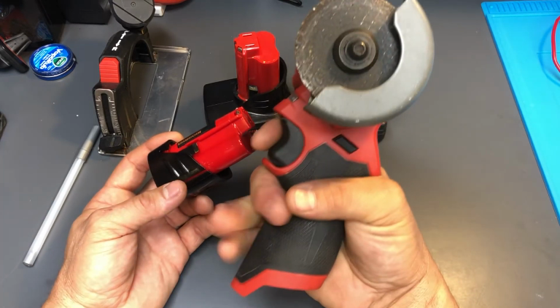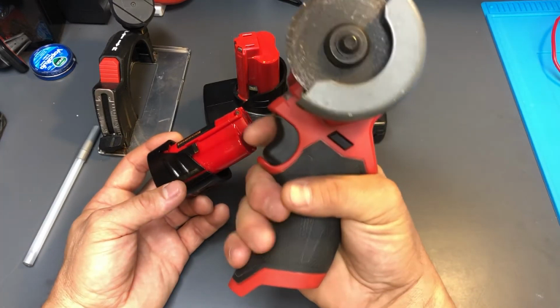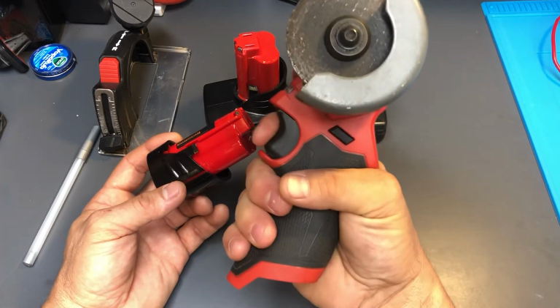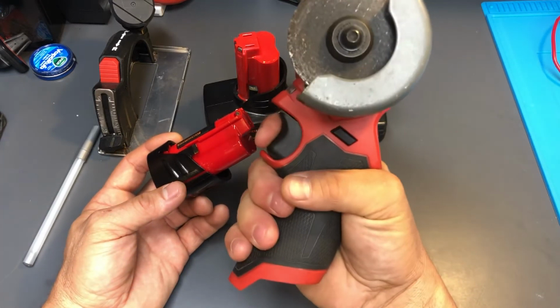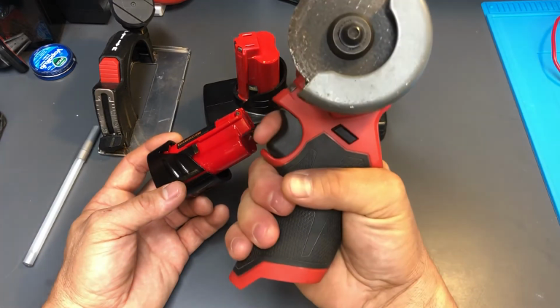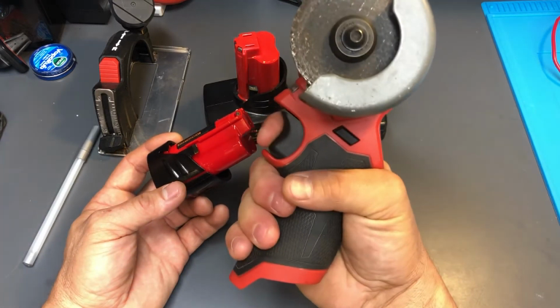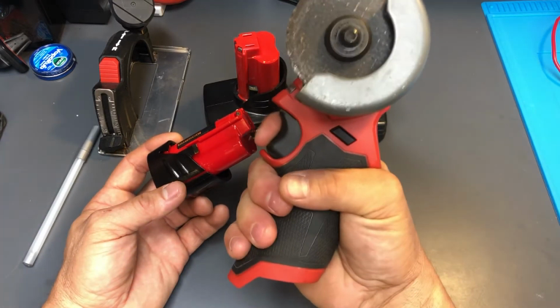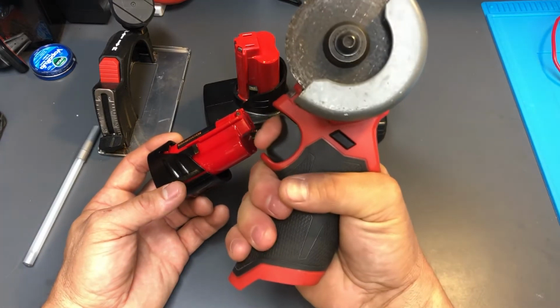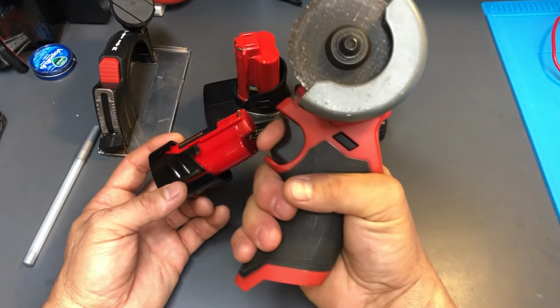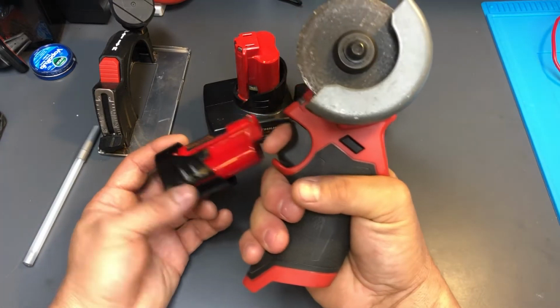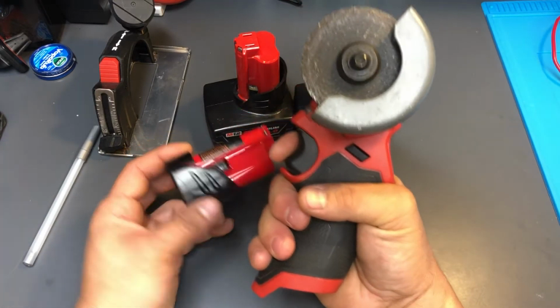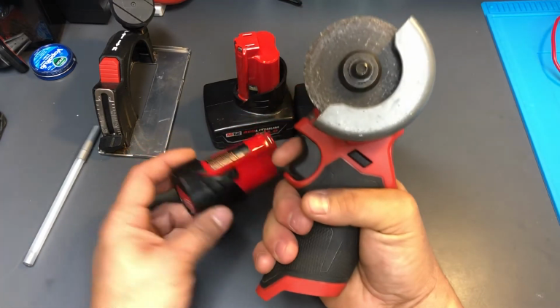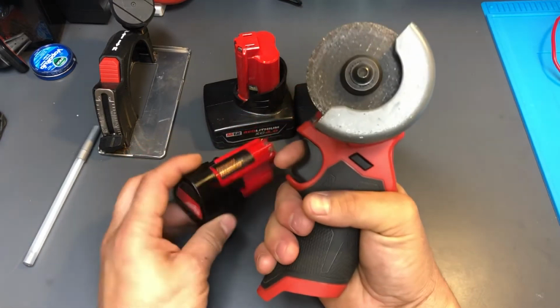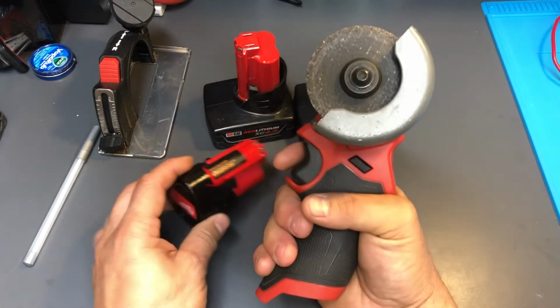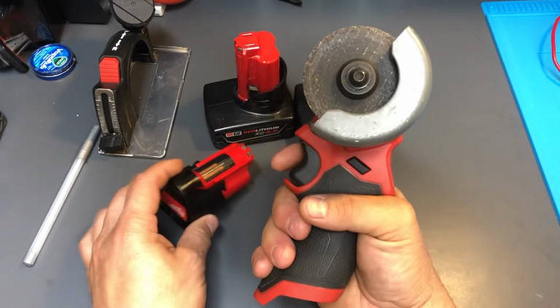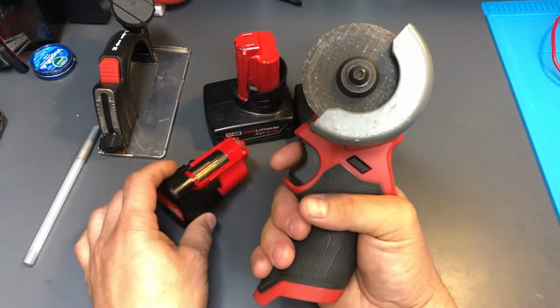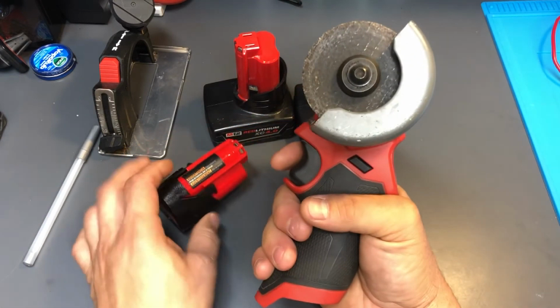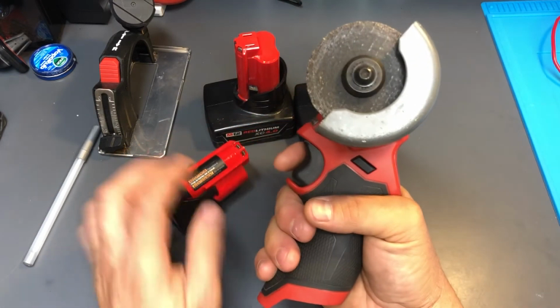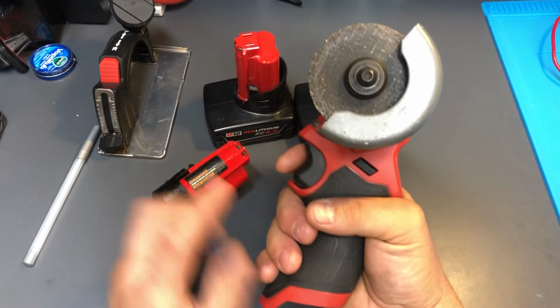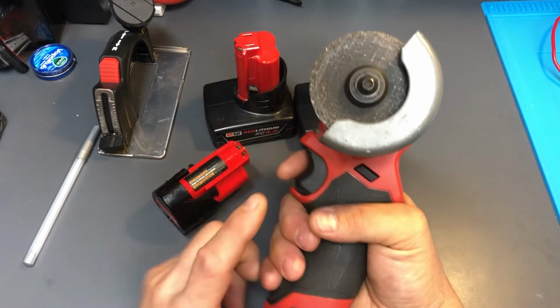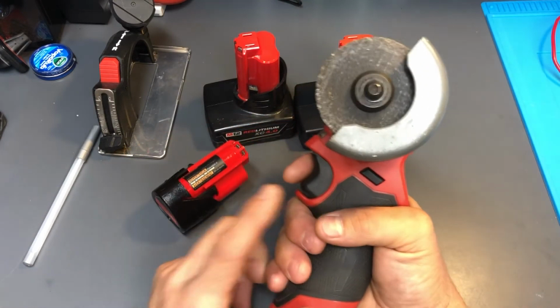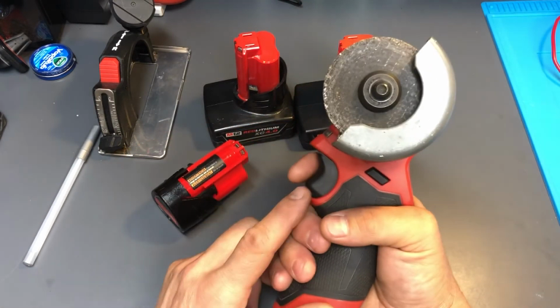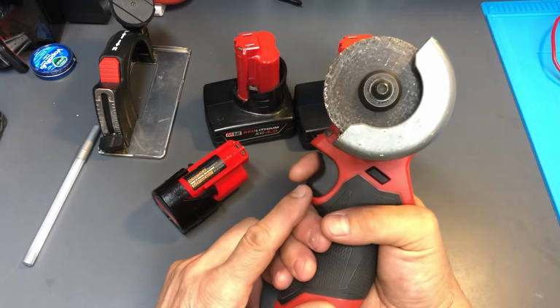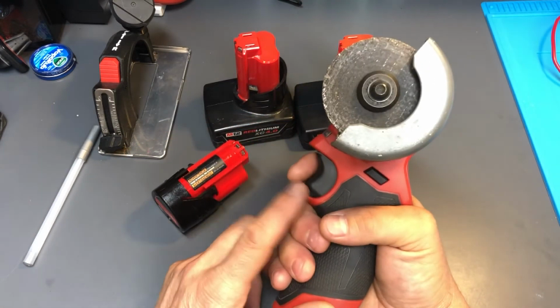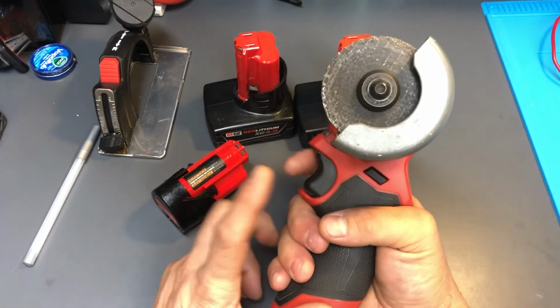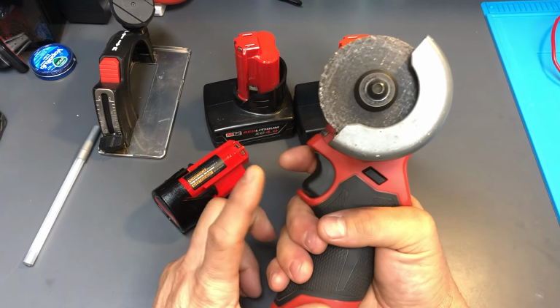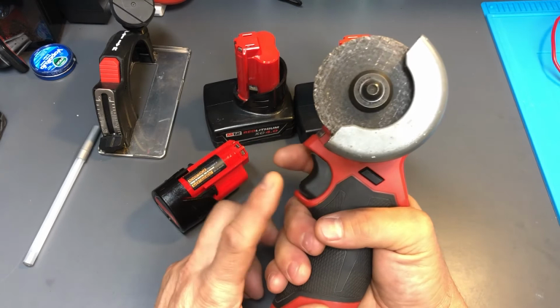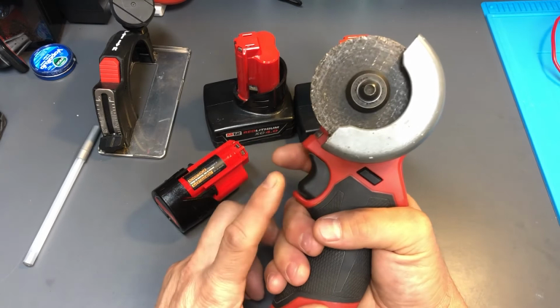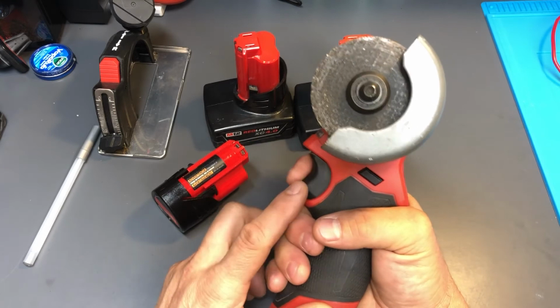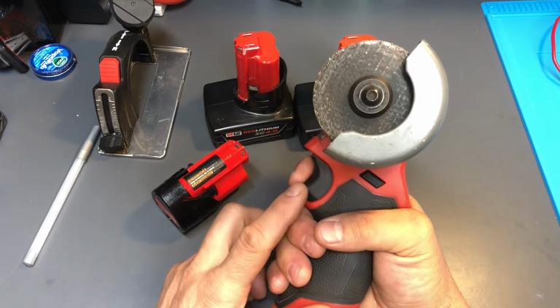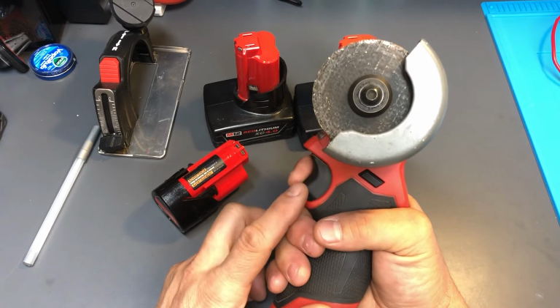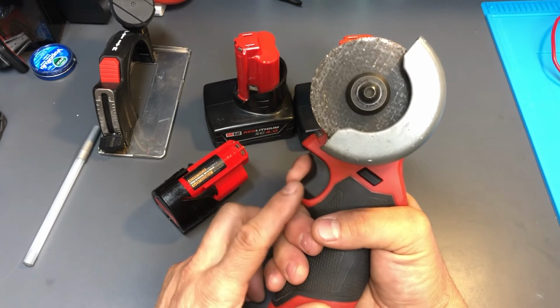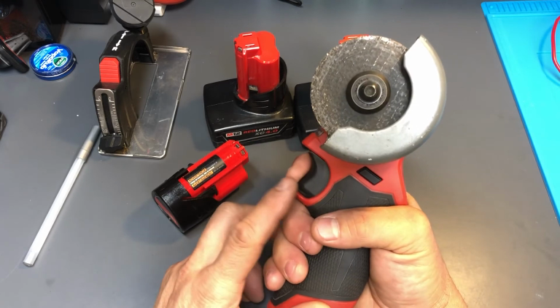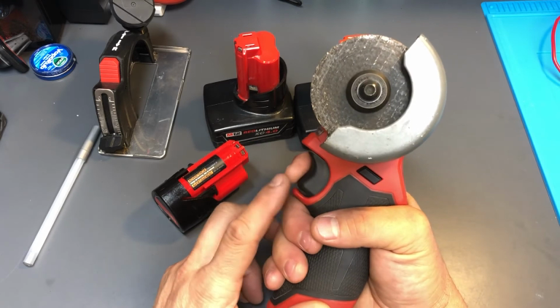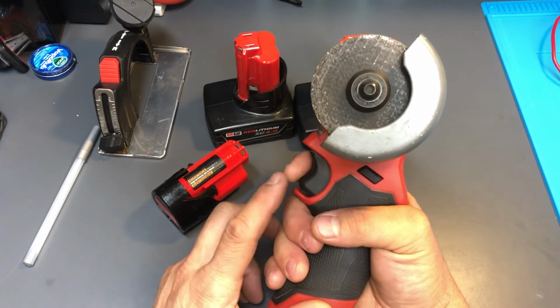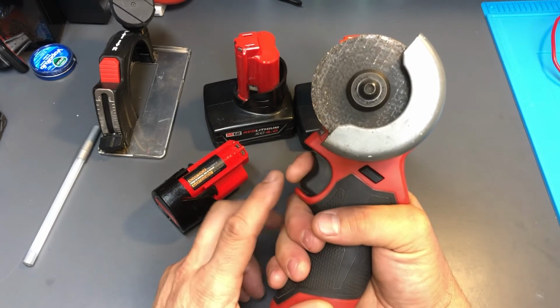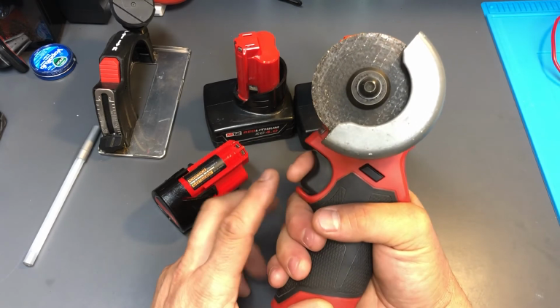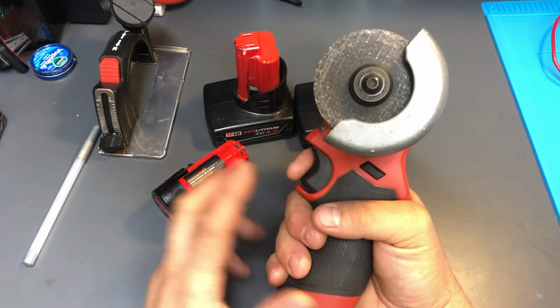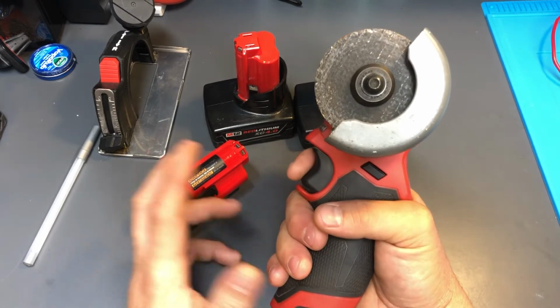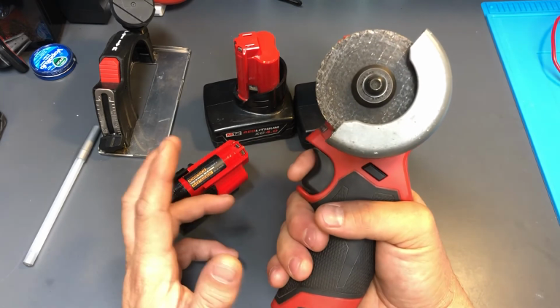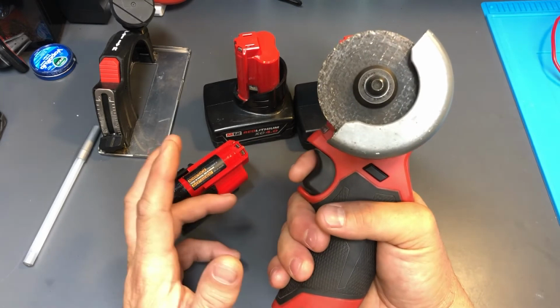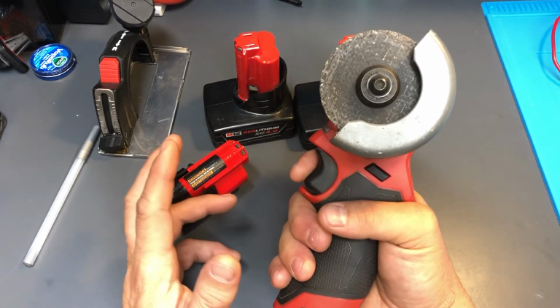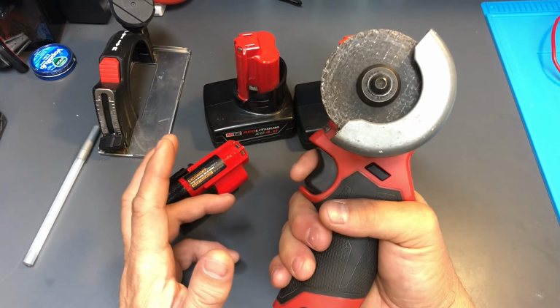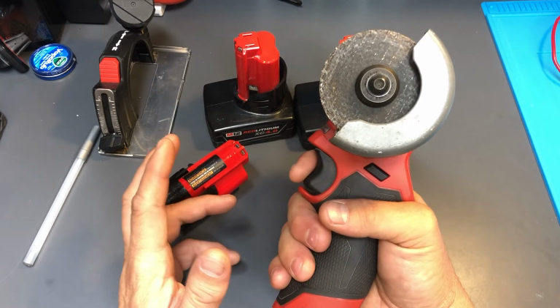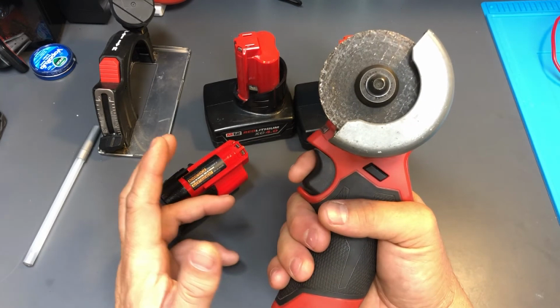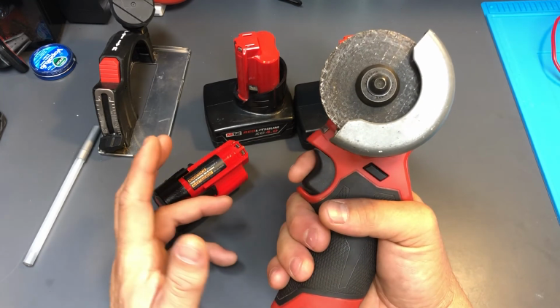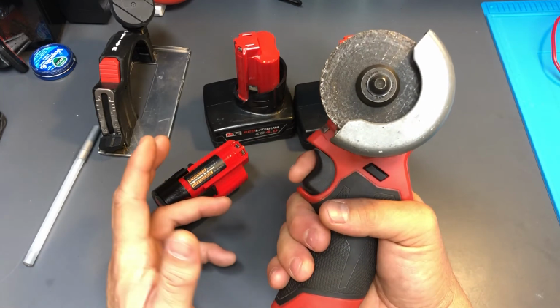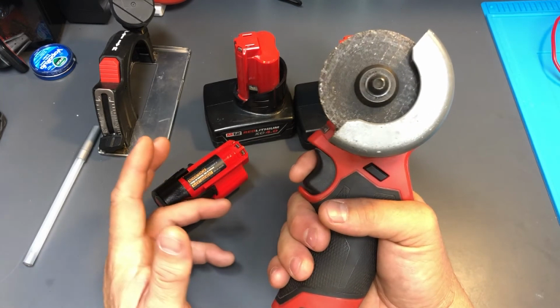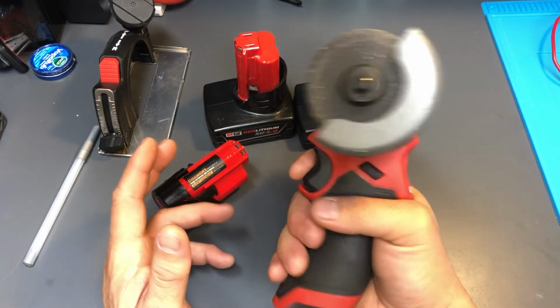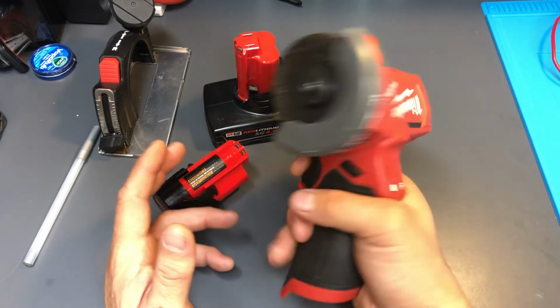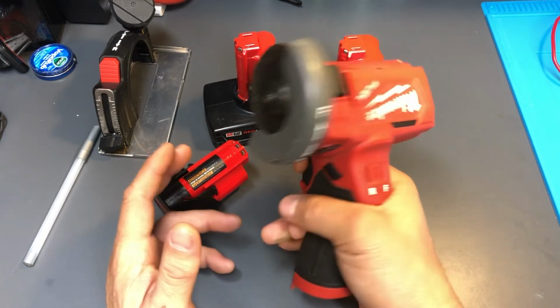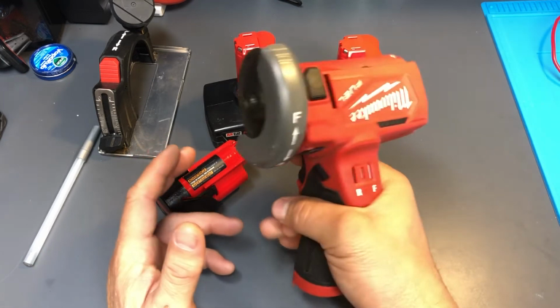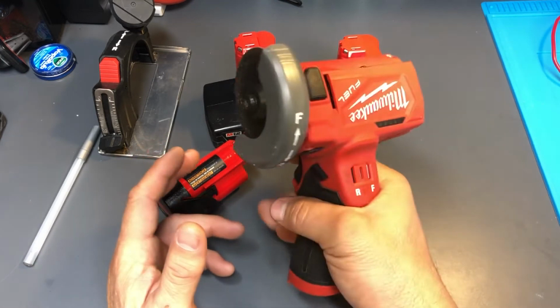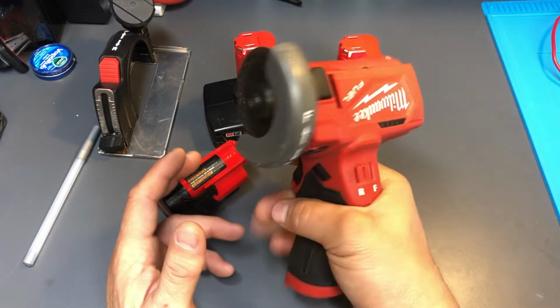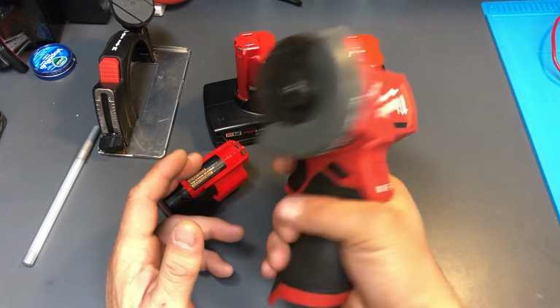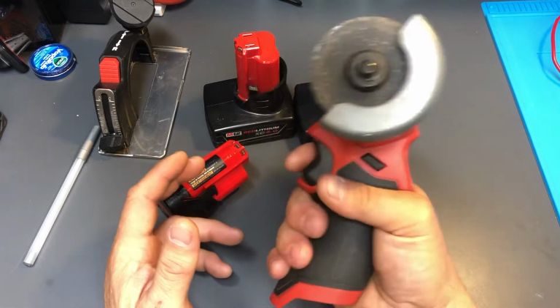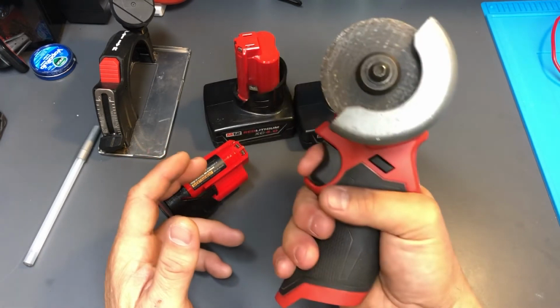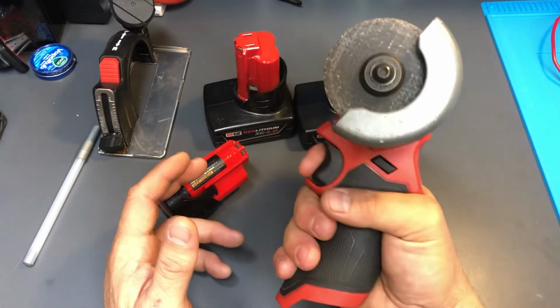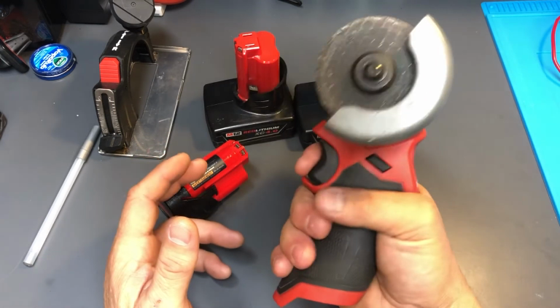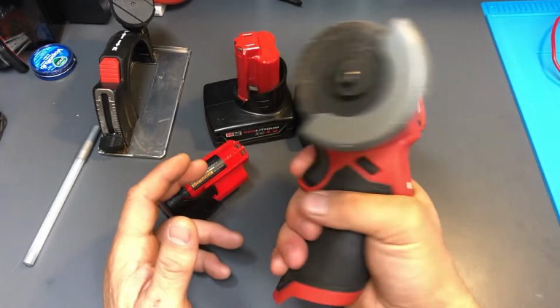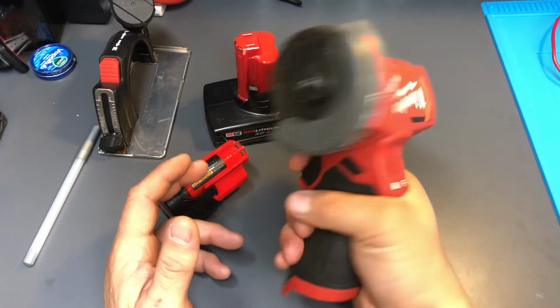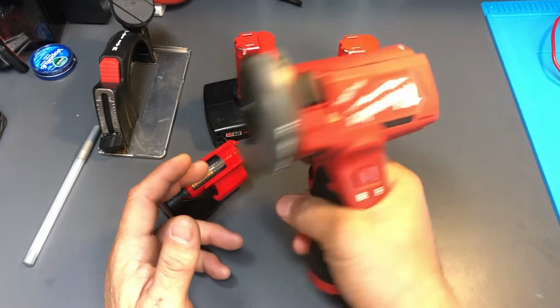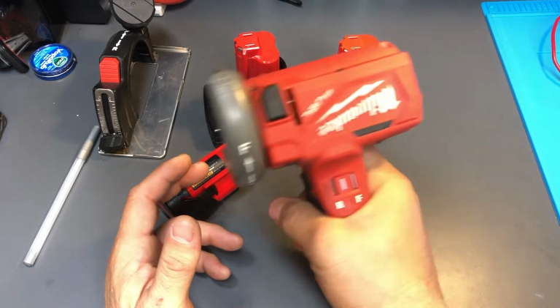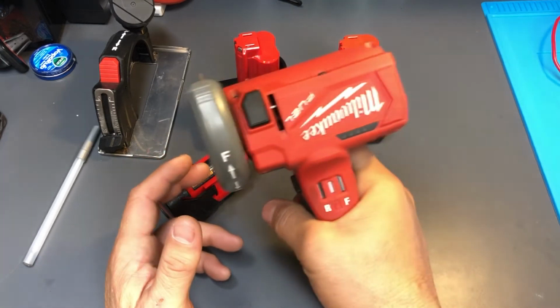The handle feels good. I like the fact that it has a trigger — they should have made the die grinder with the trigger too; that would have been a lot better and a lot easier to use.